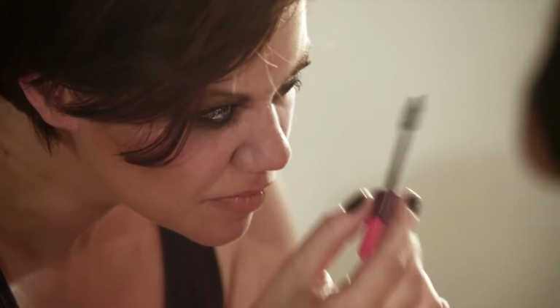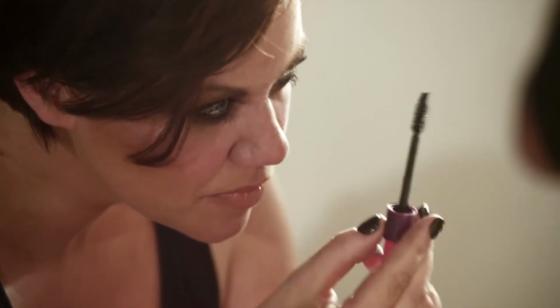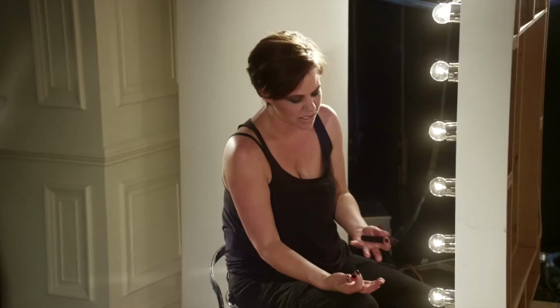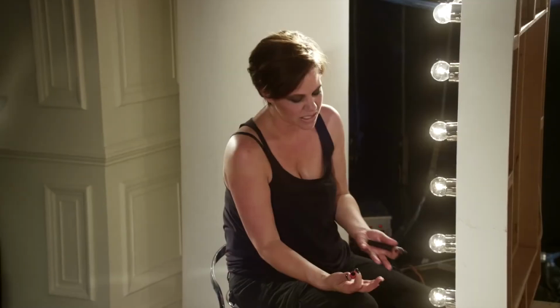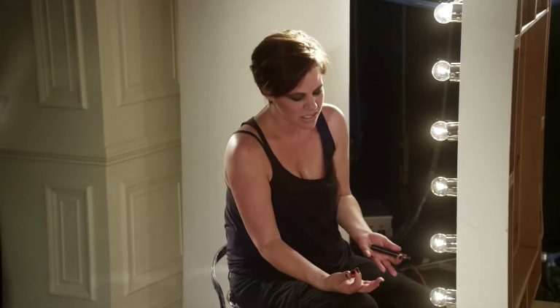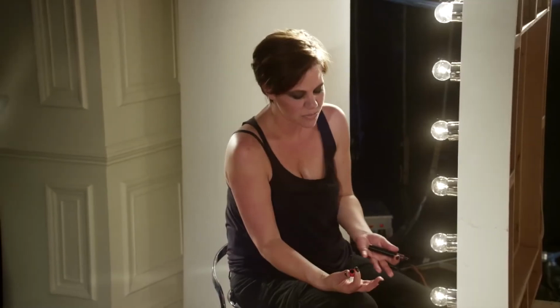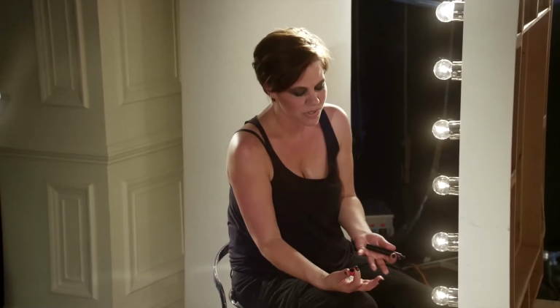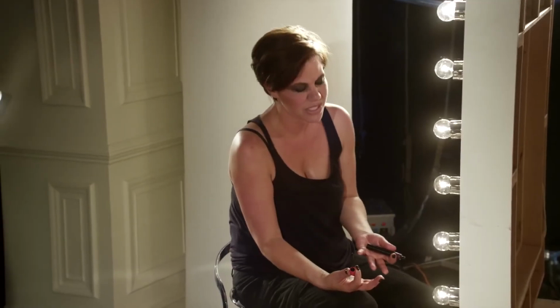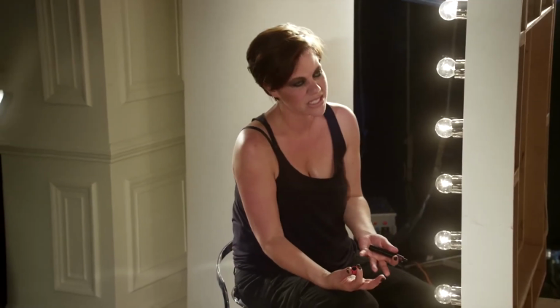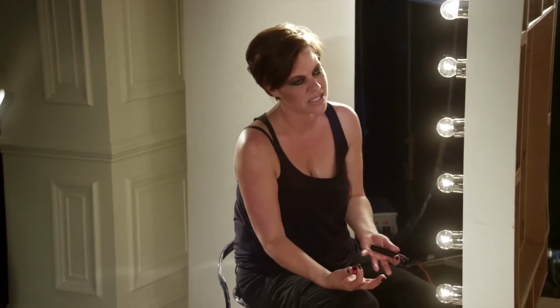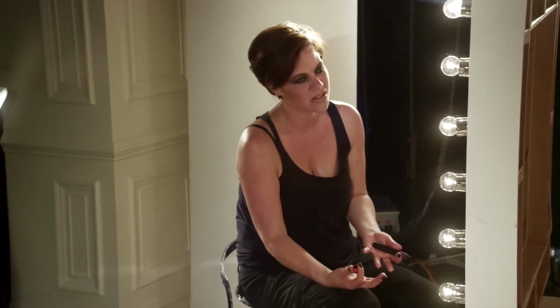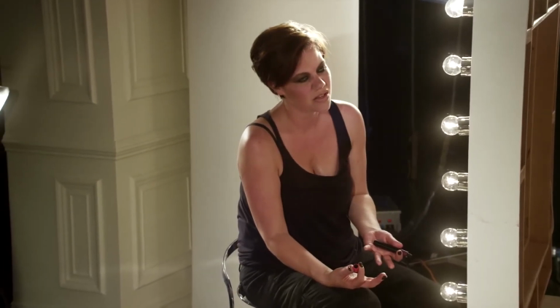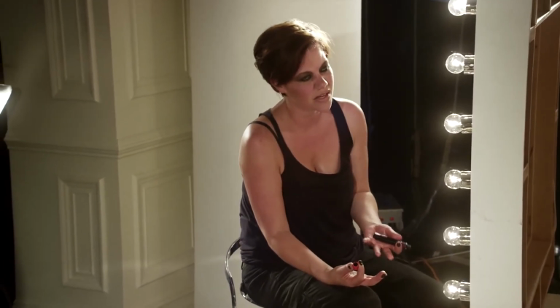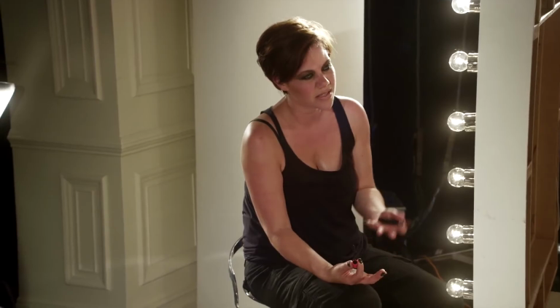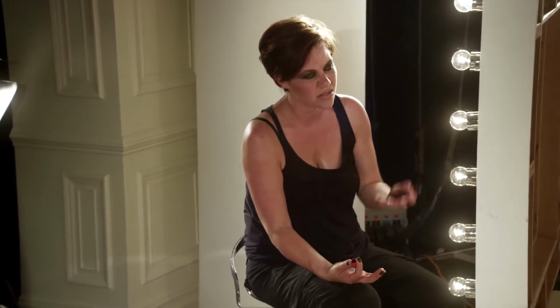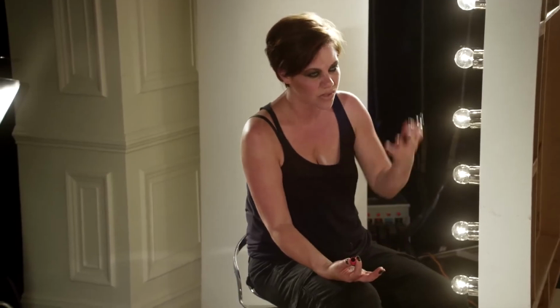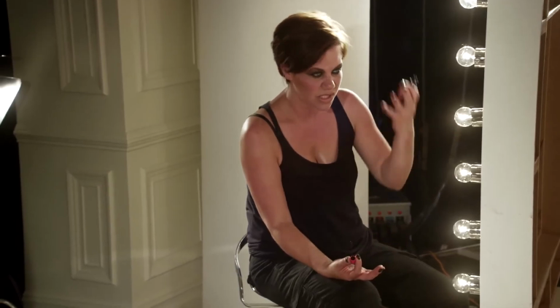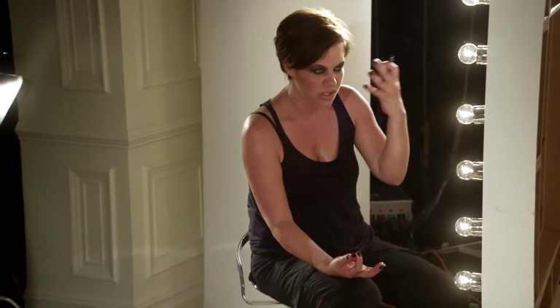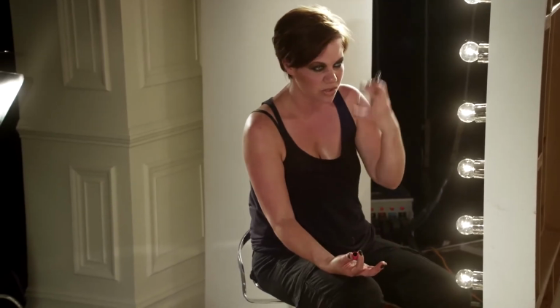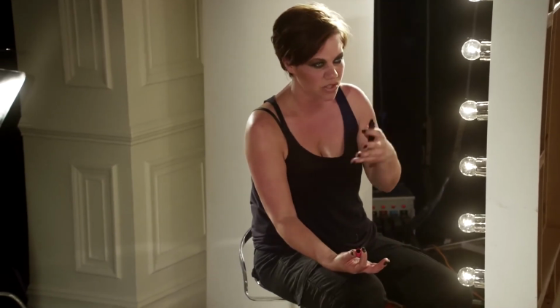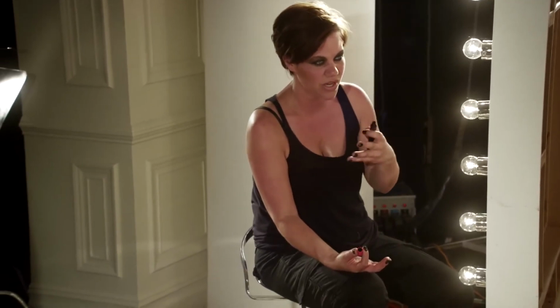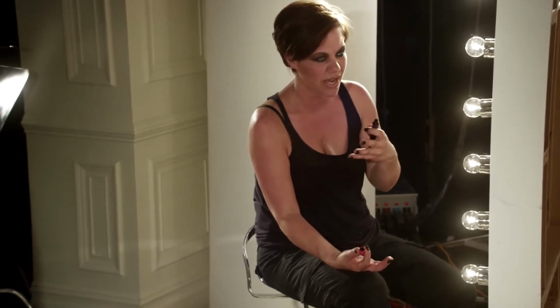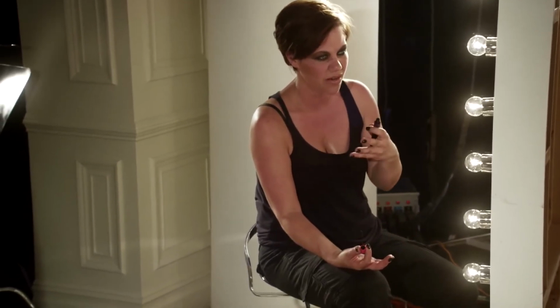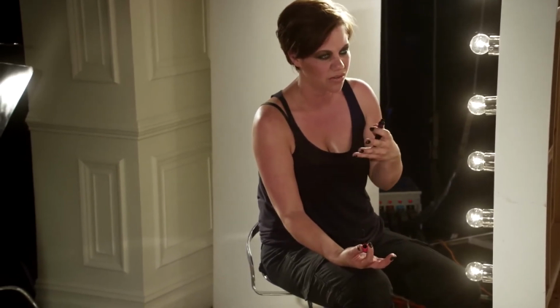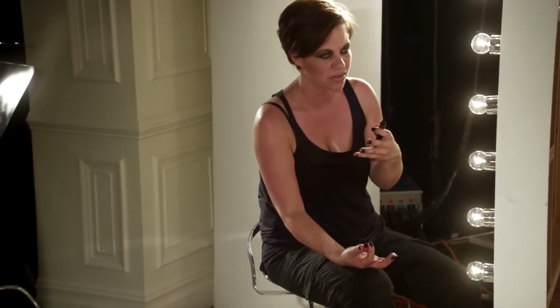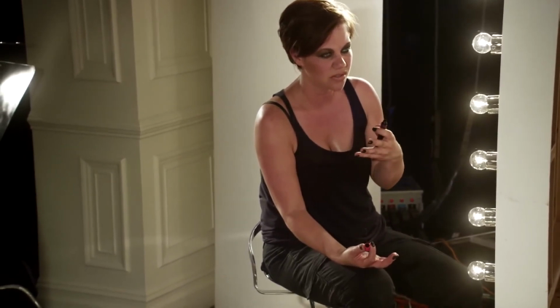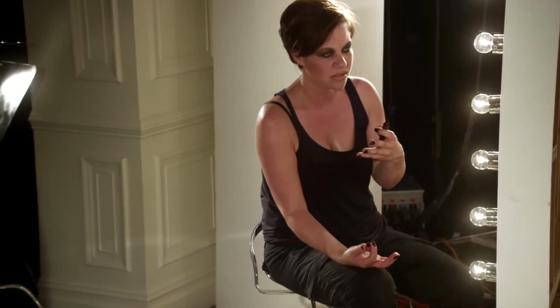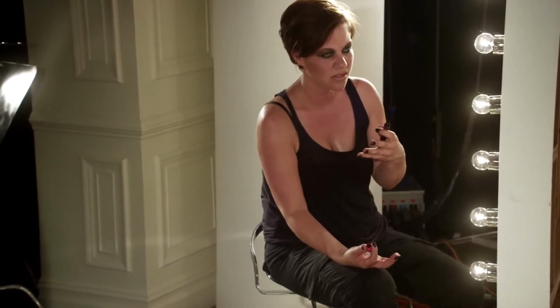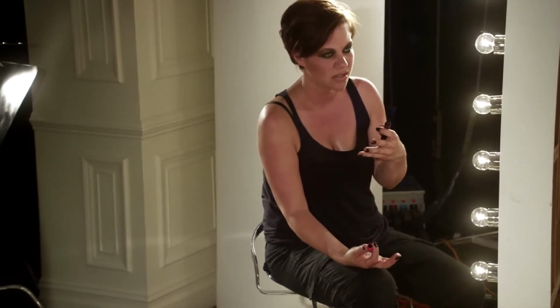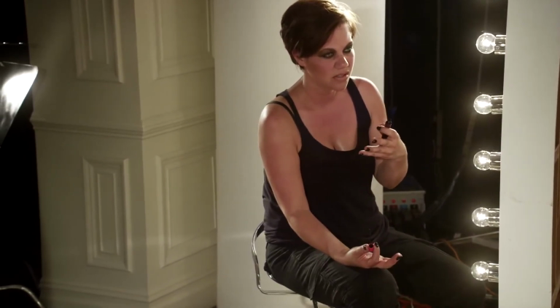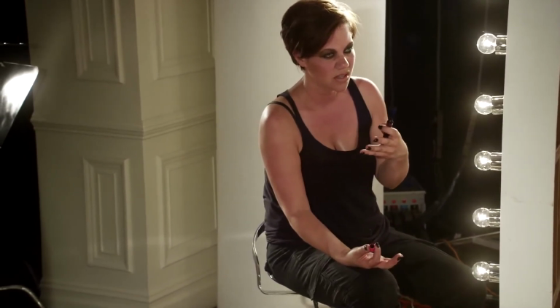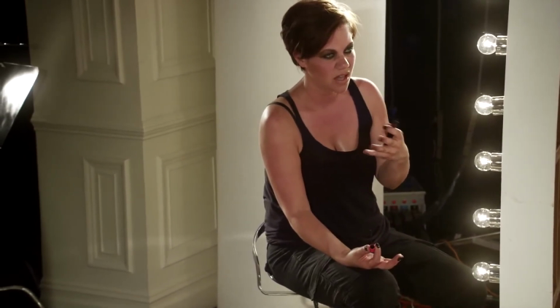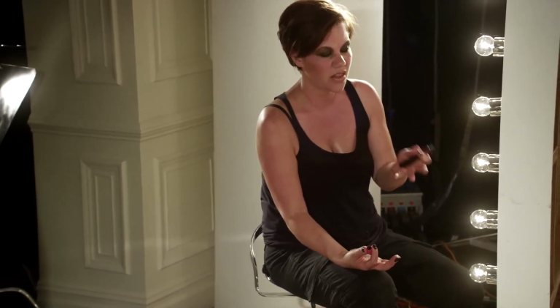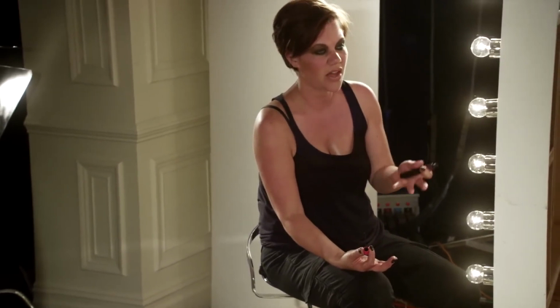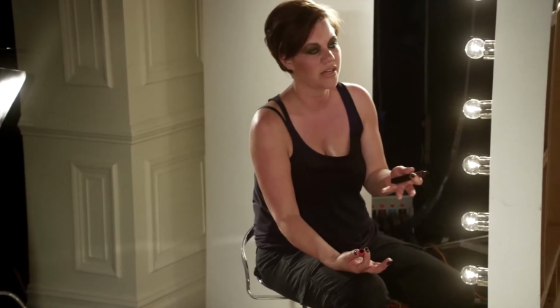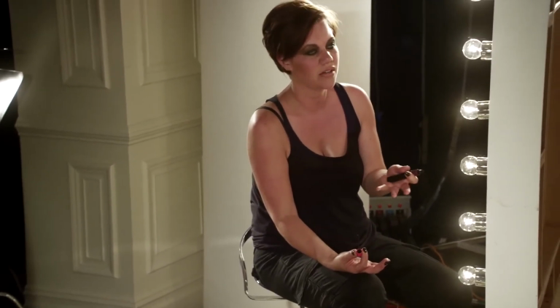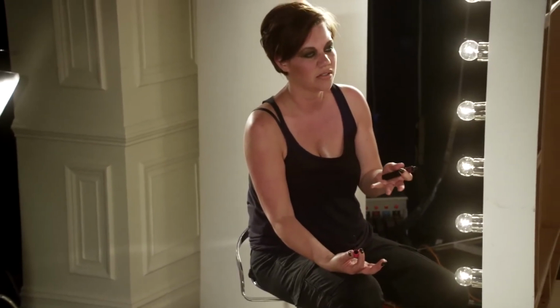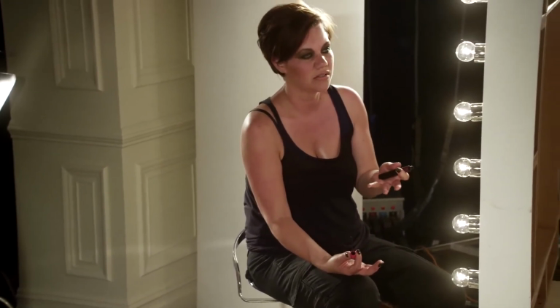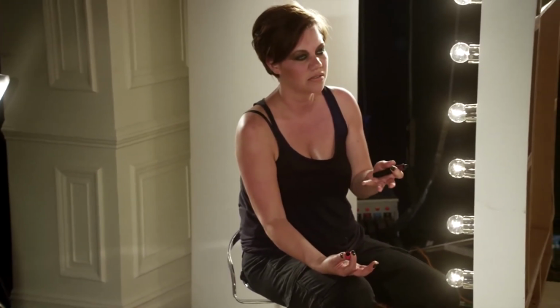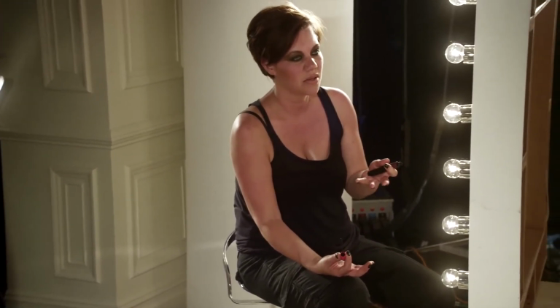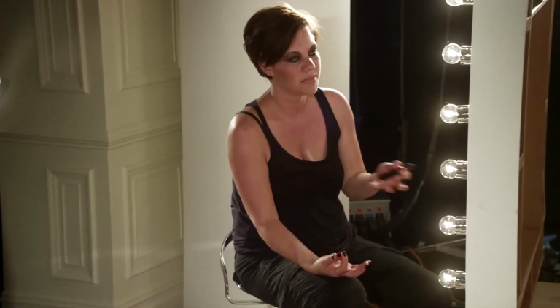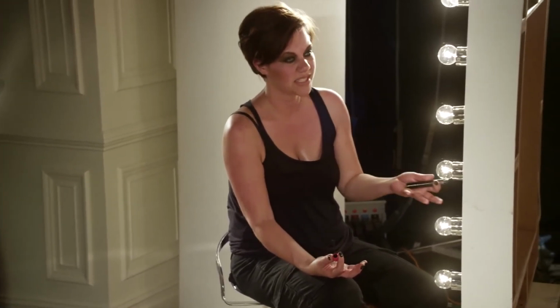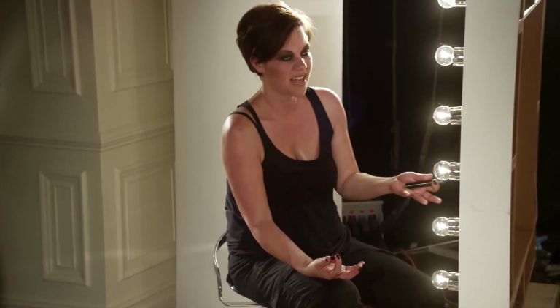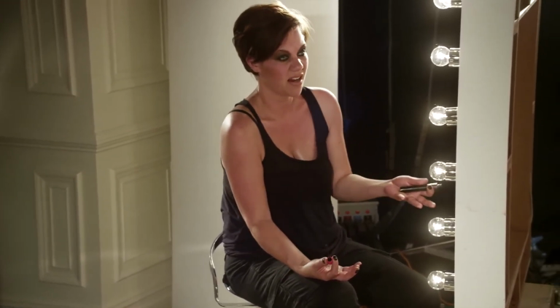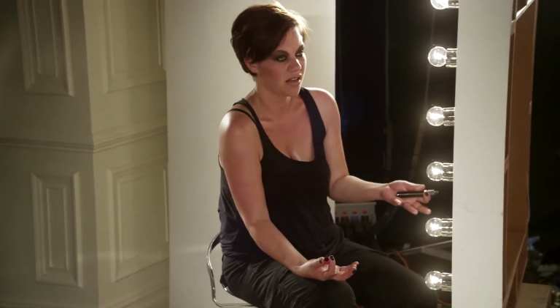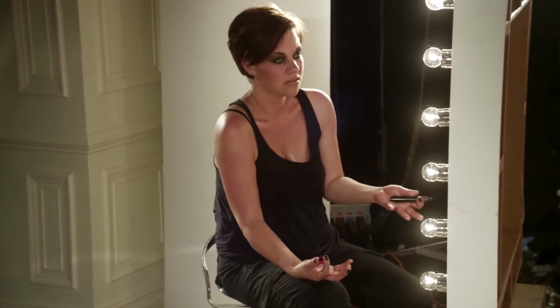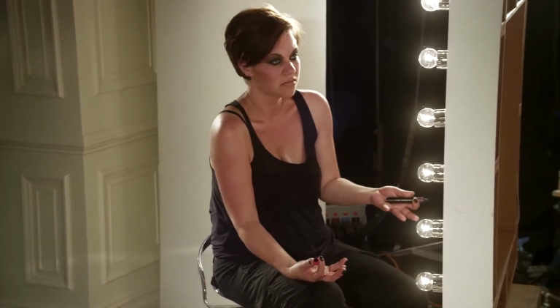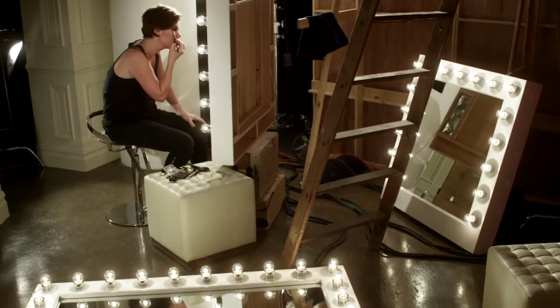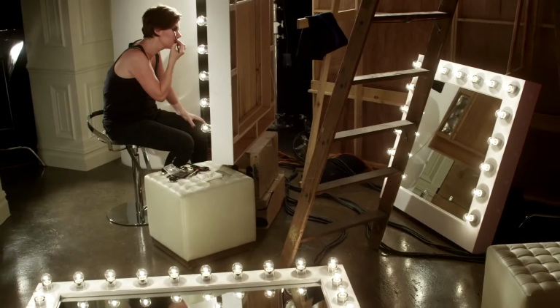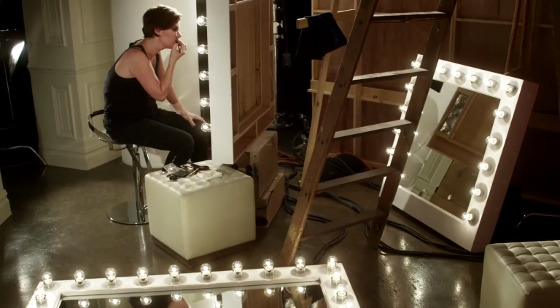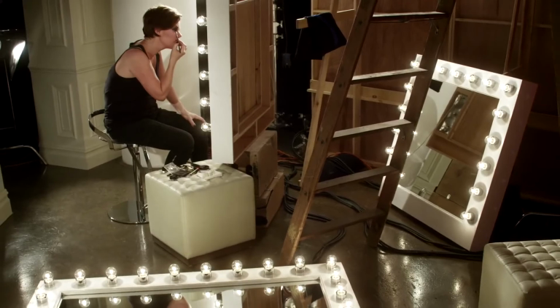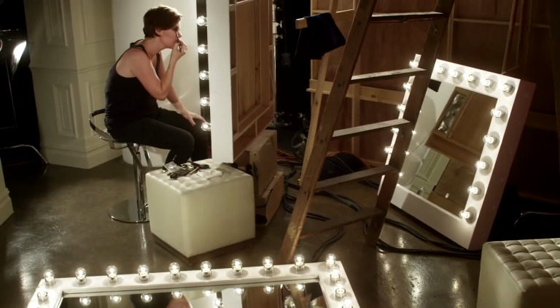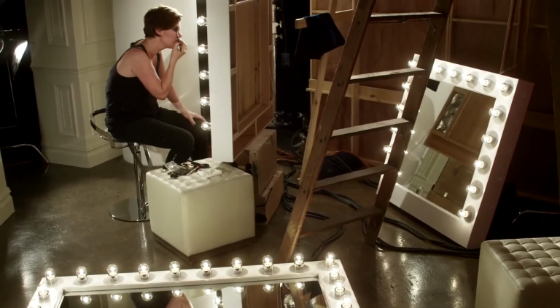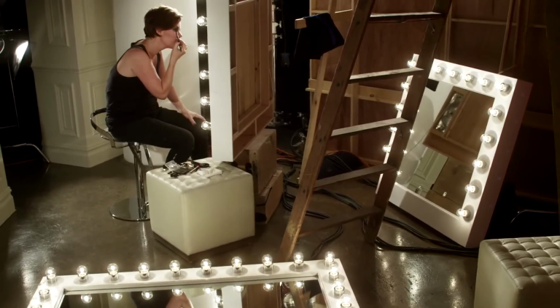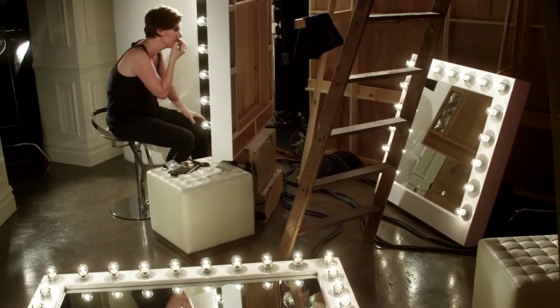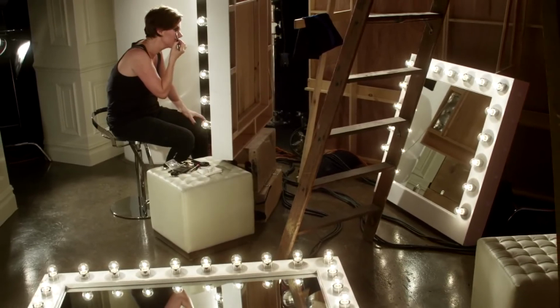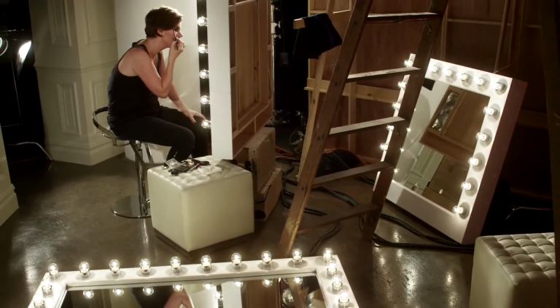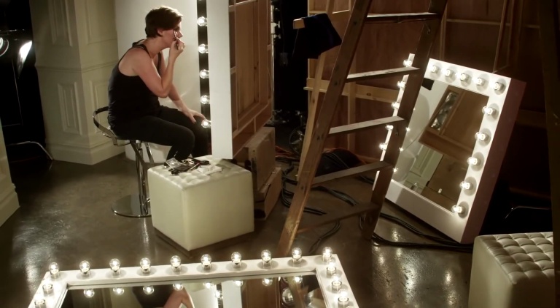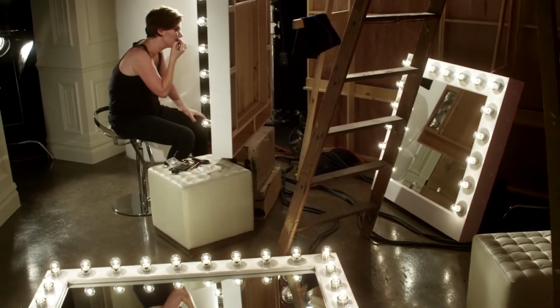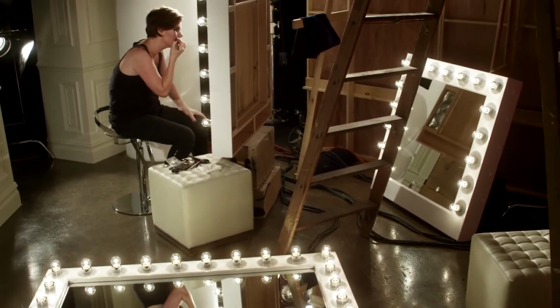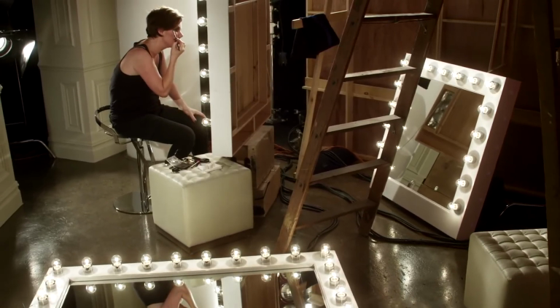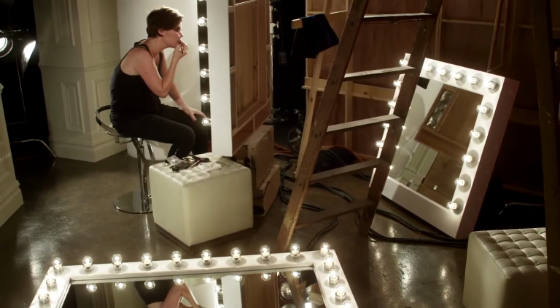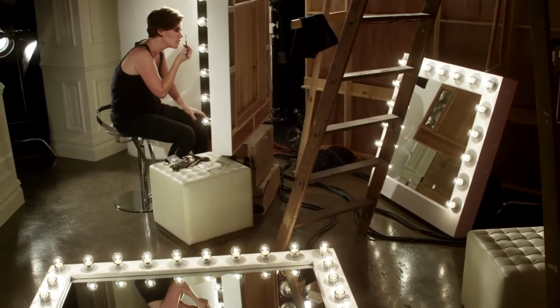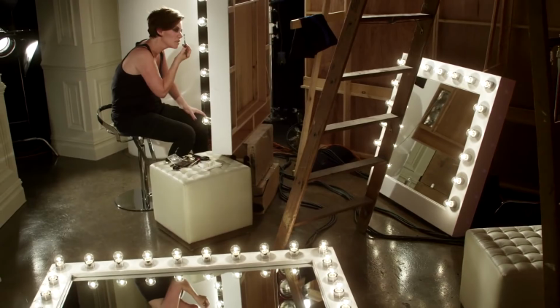This is a pretty easy look — it's only two shadows, a liner, and mascara. That's a pretty quick look.